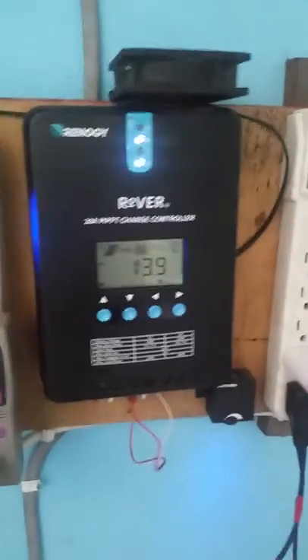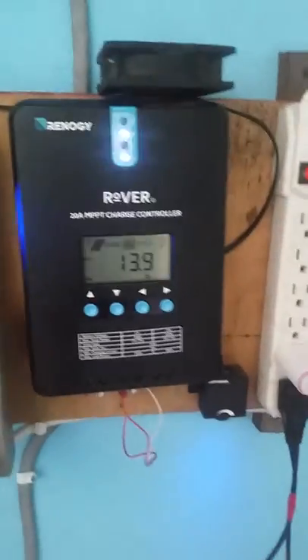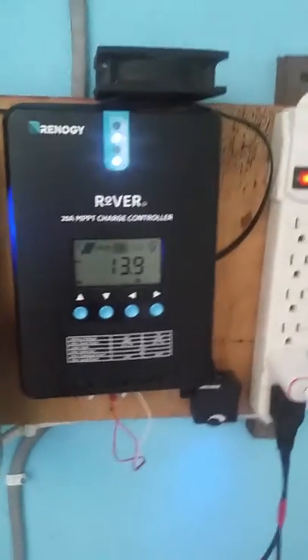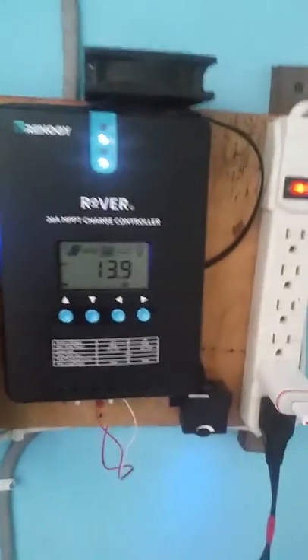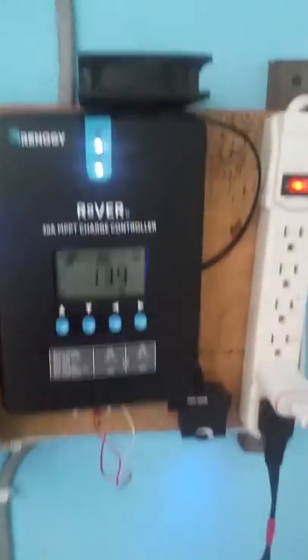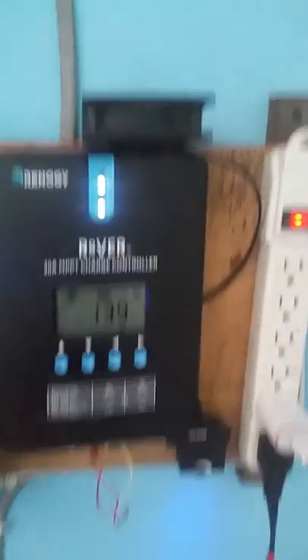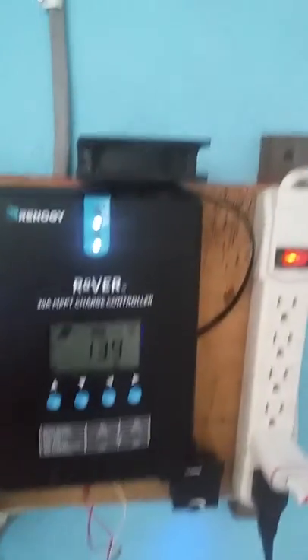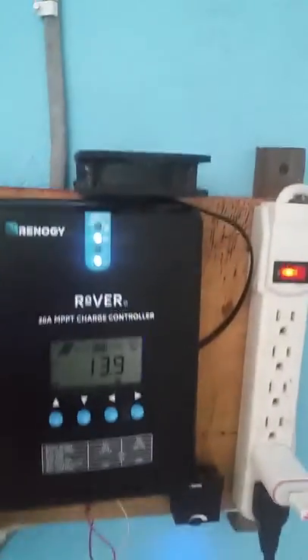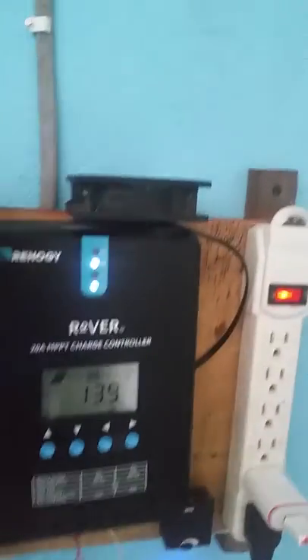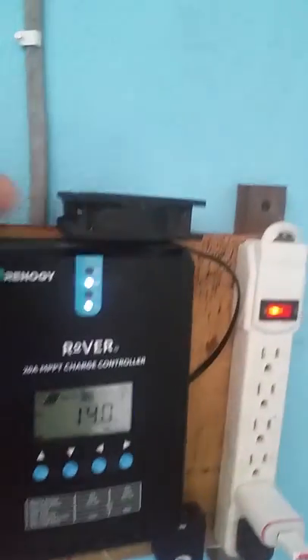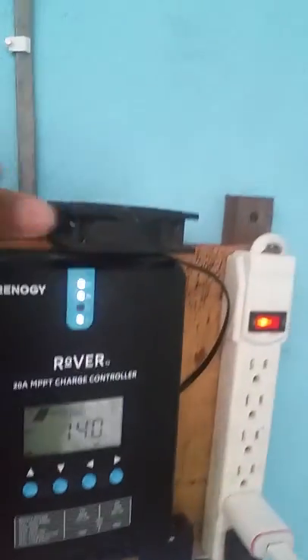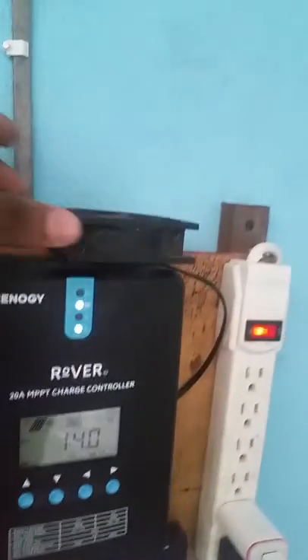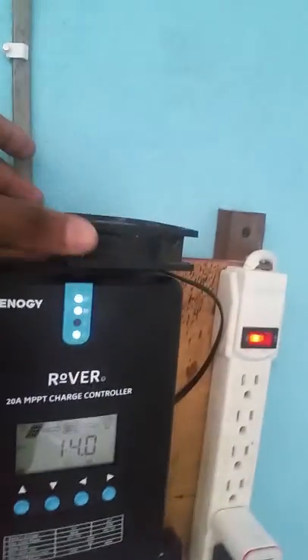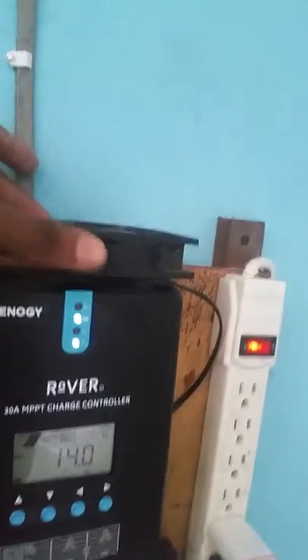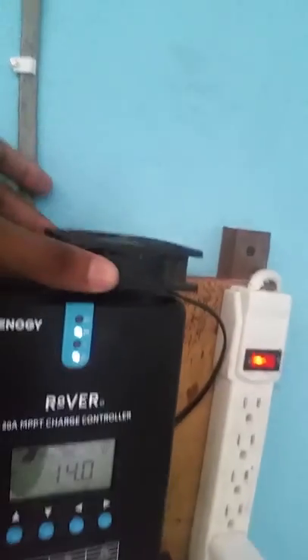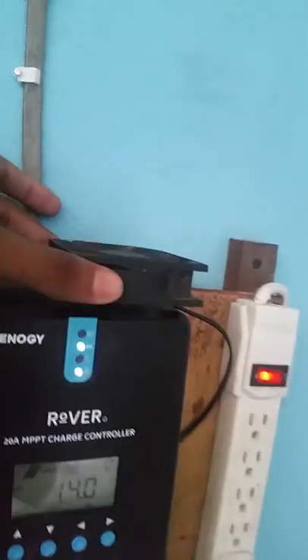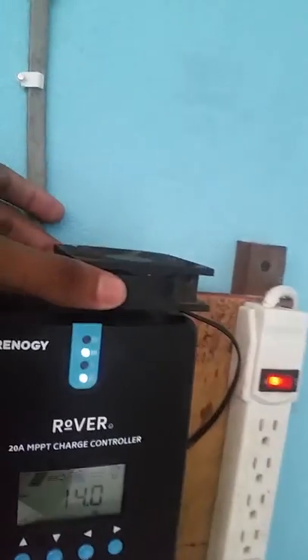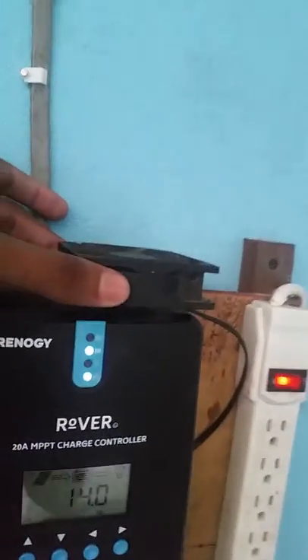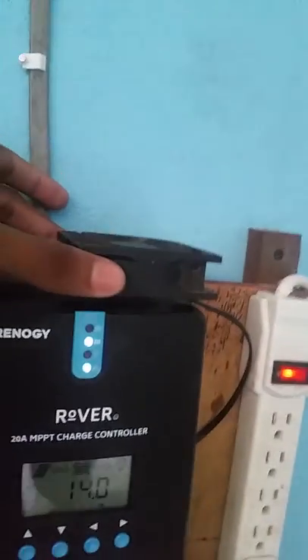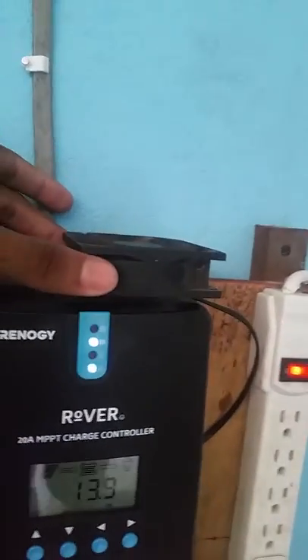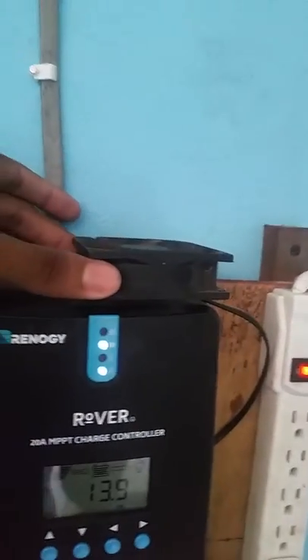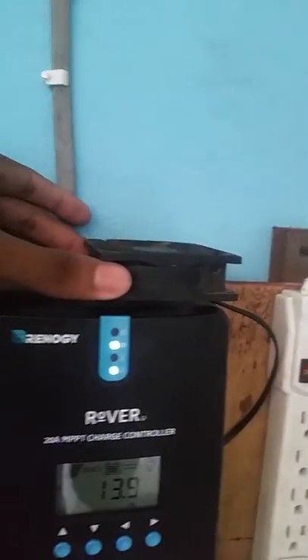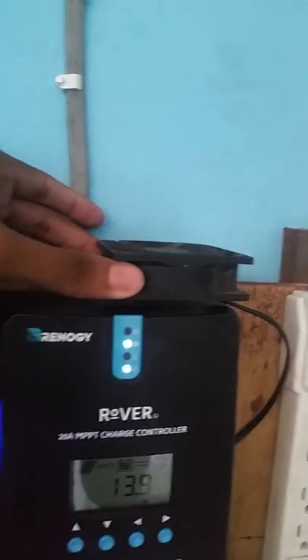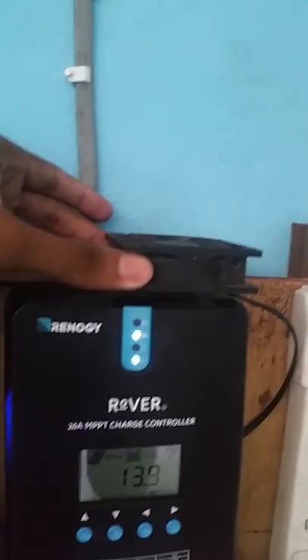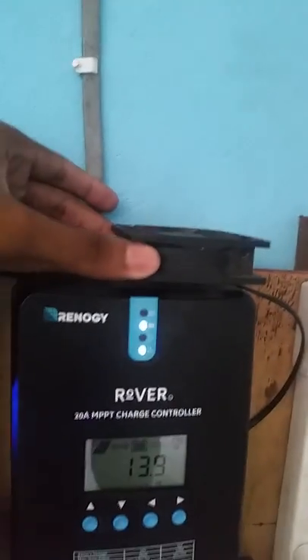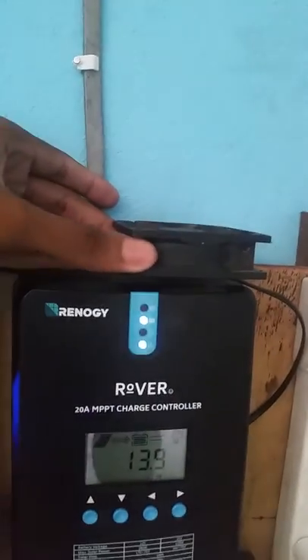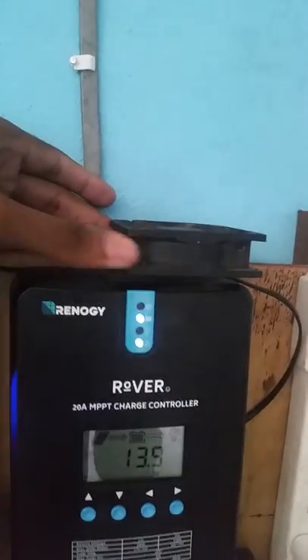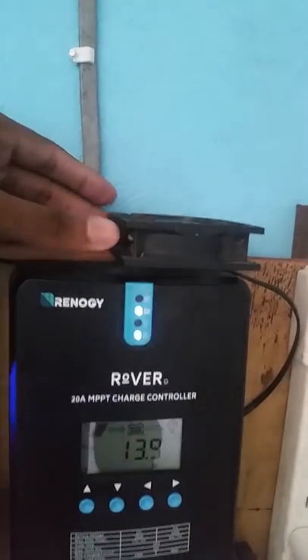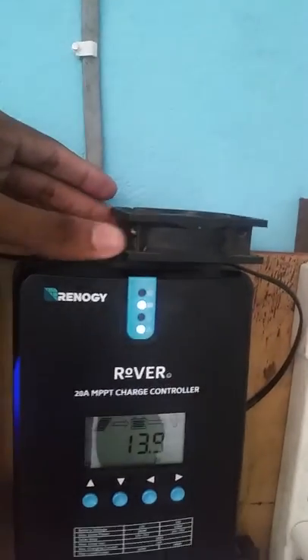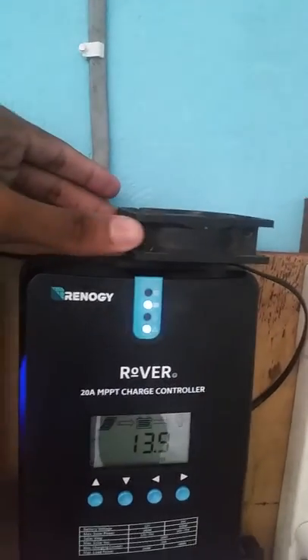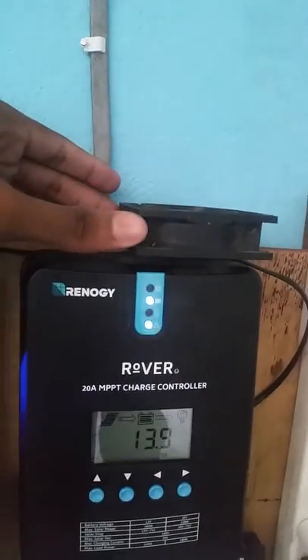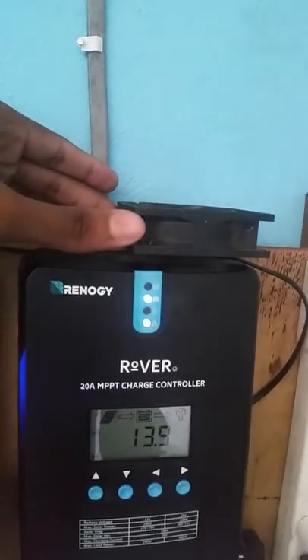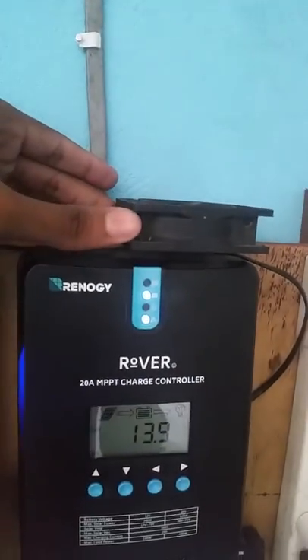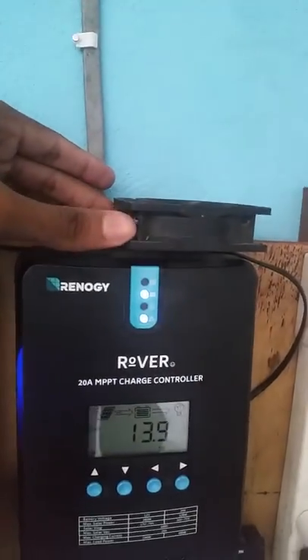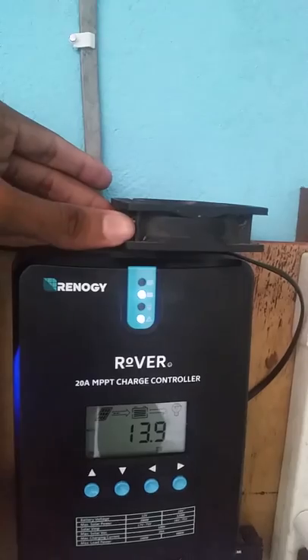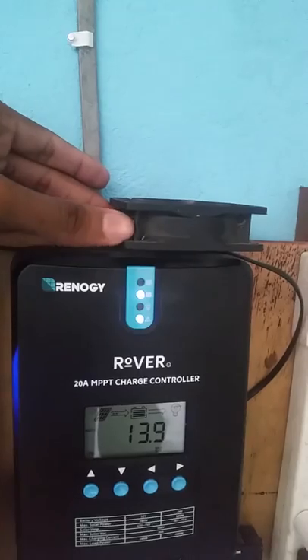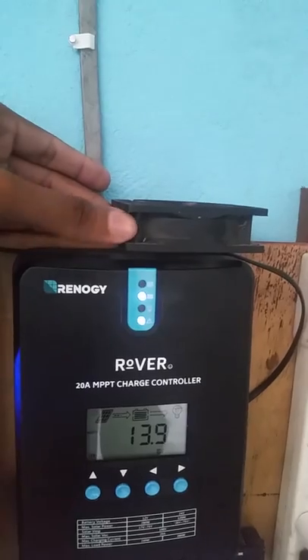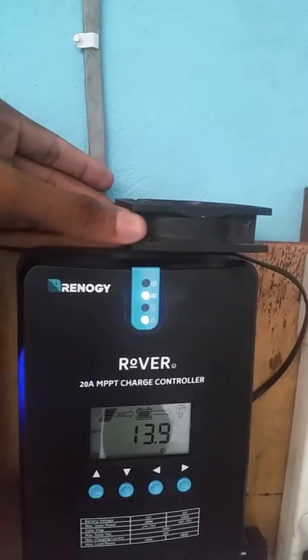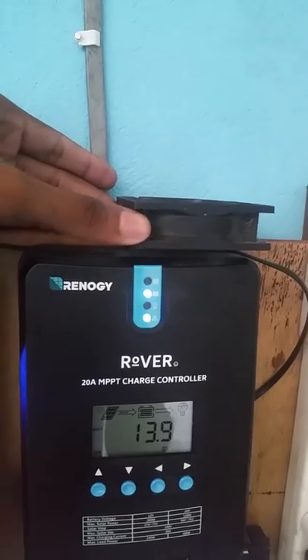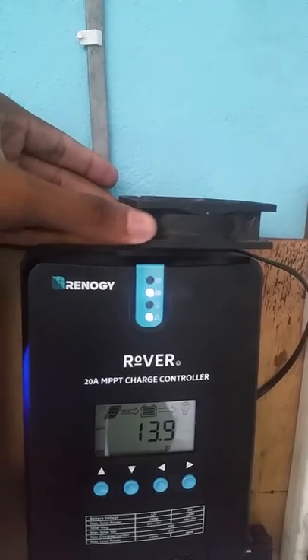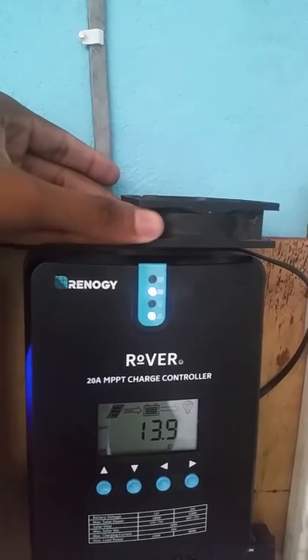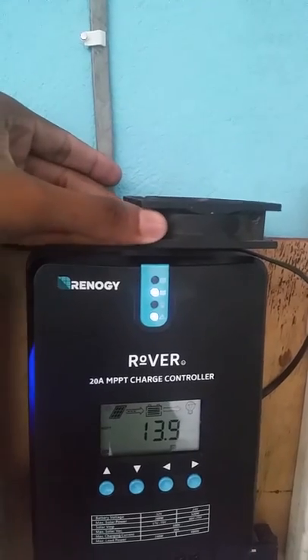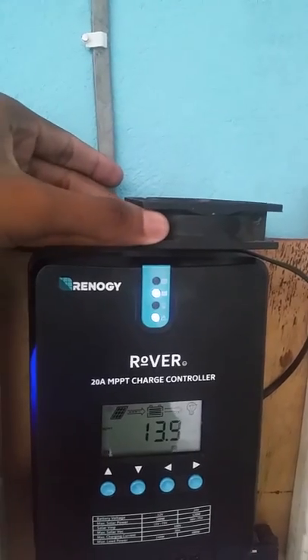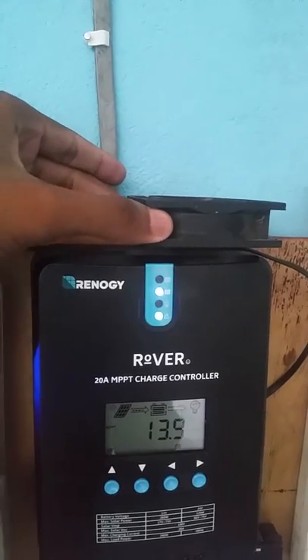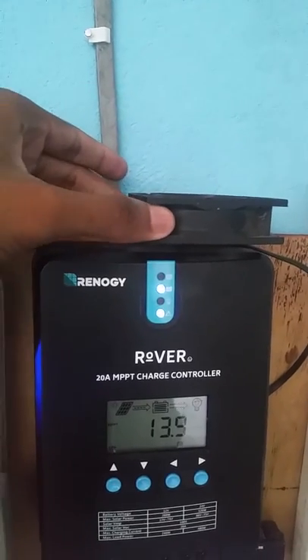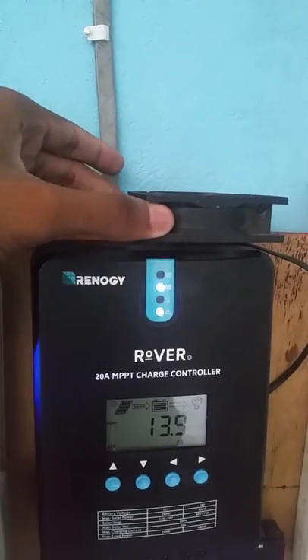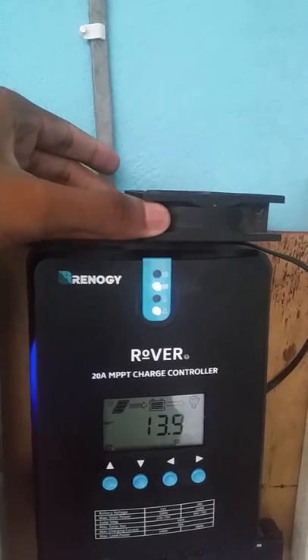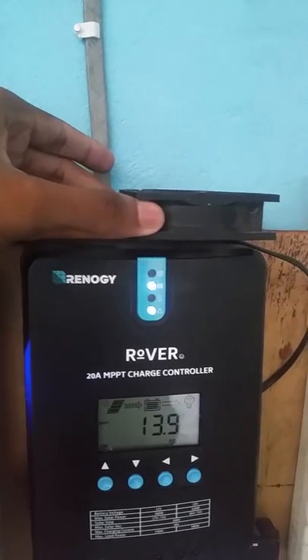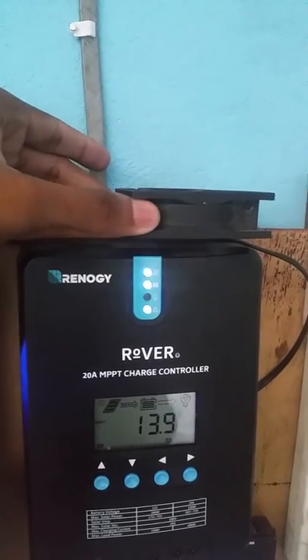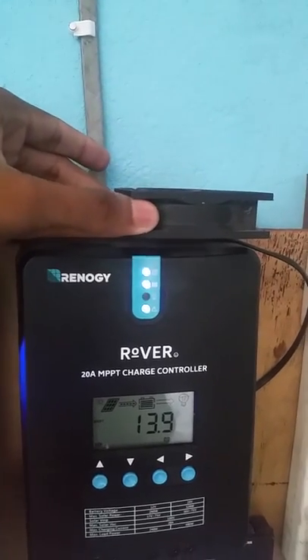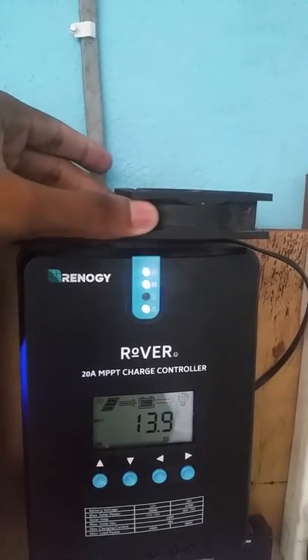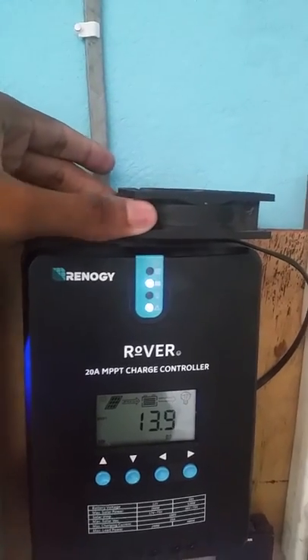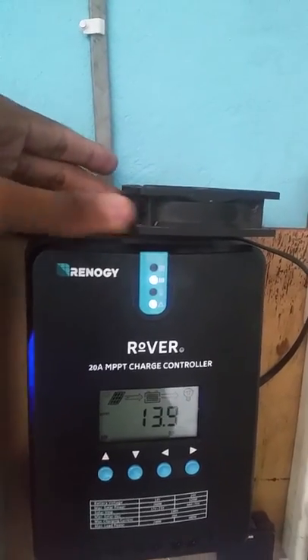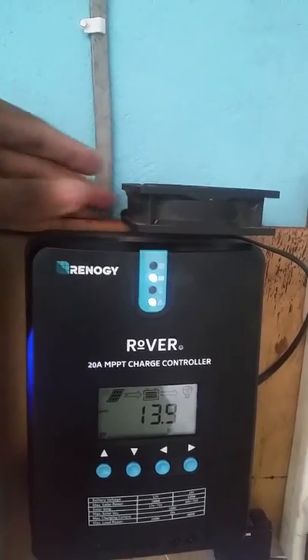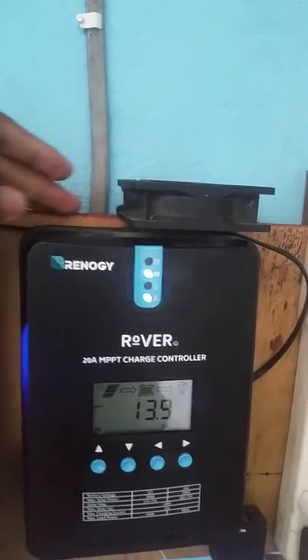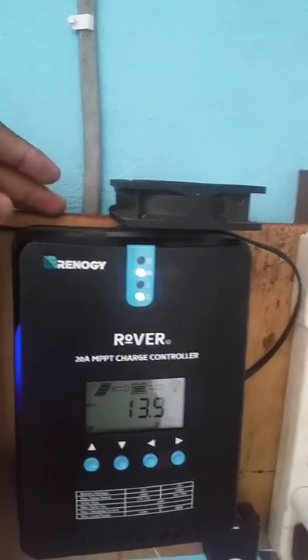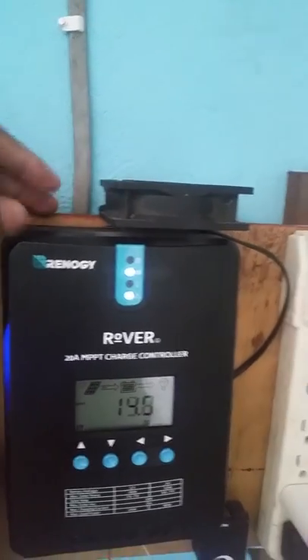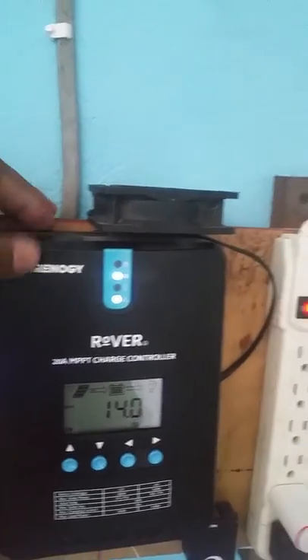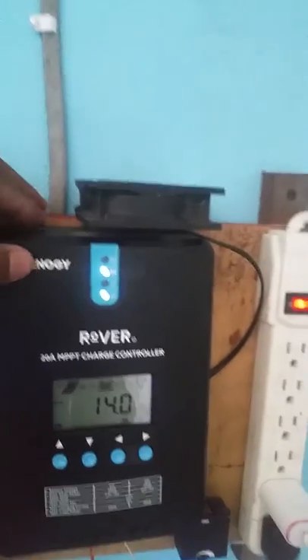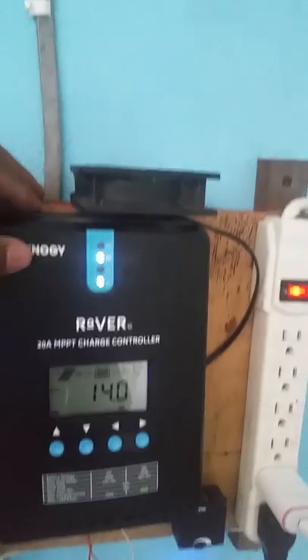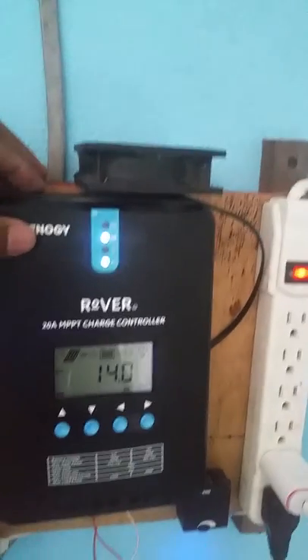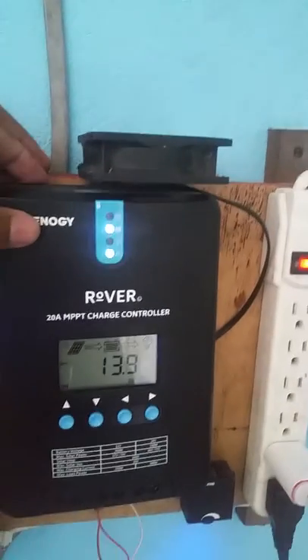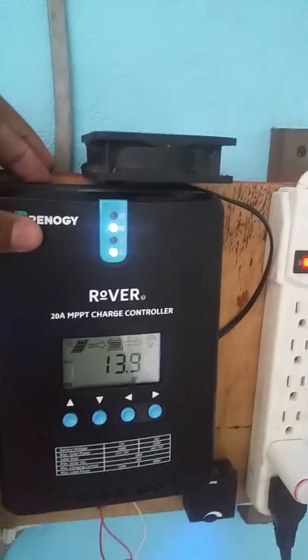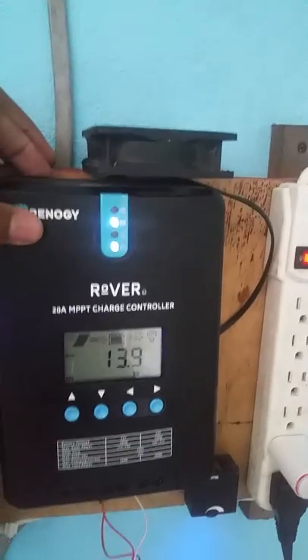I installed a small fan — a small CPU fan over this — to cool it down. Again guys, it's just a temporary setup.